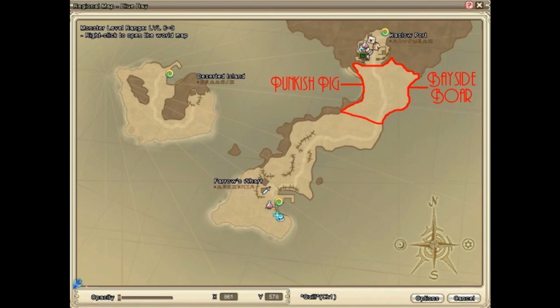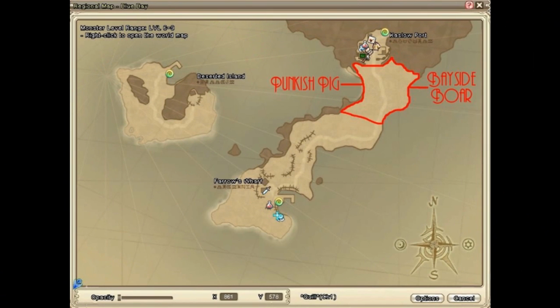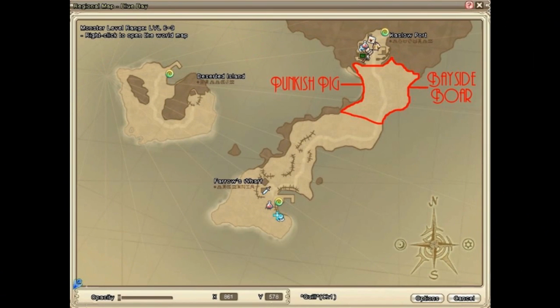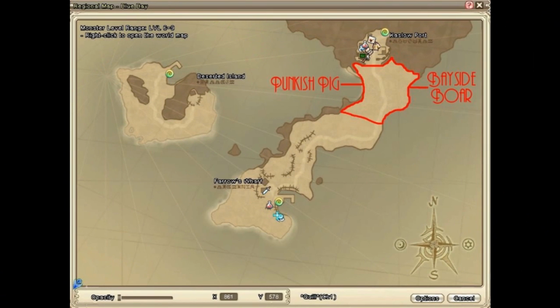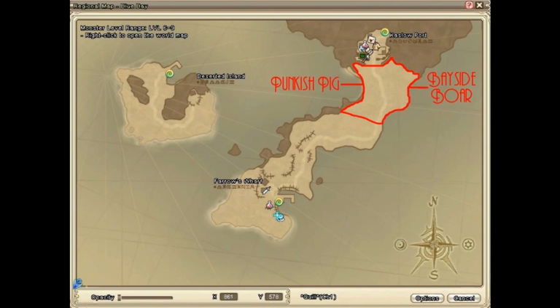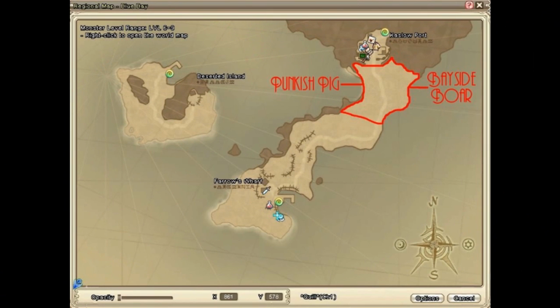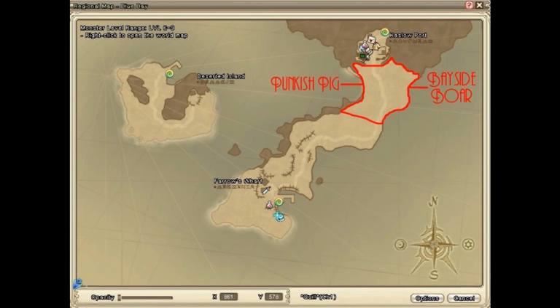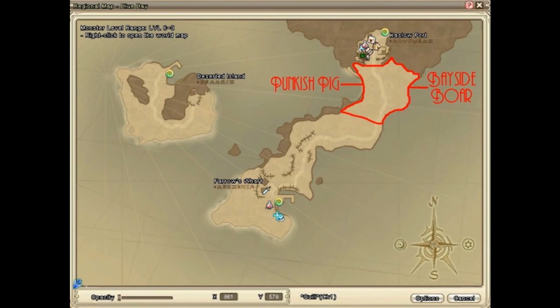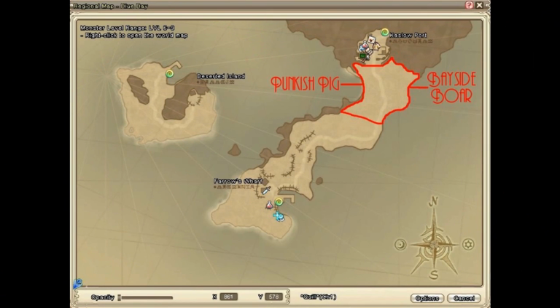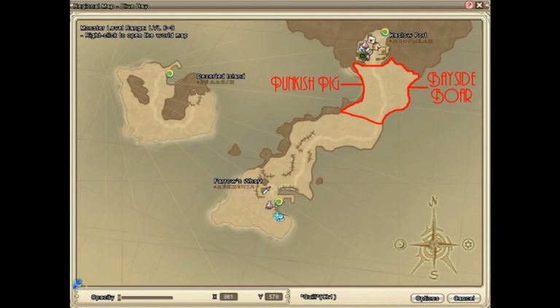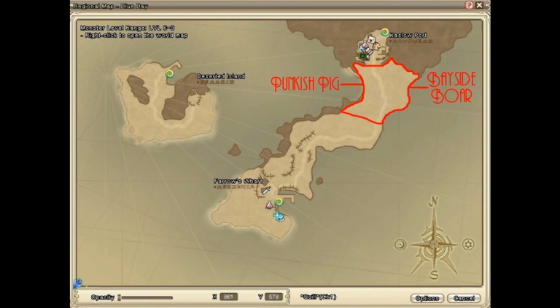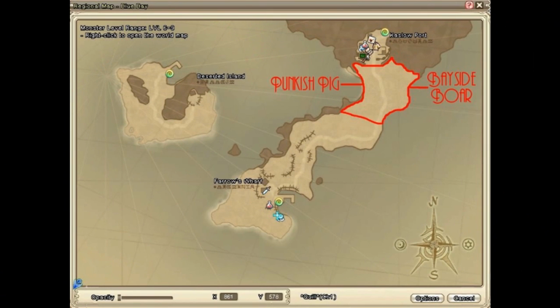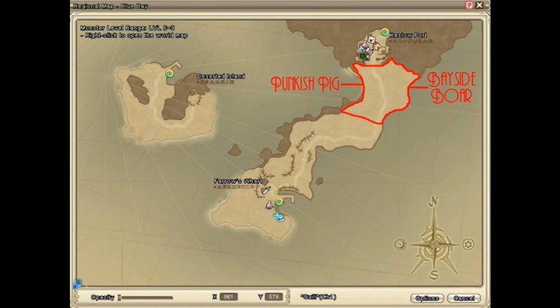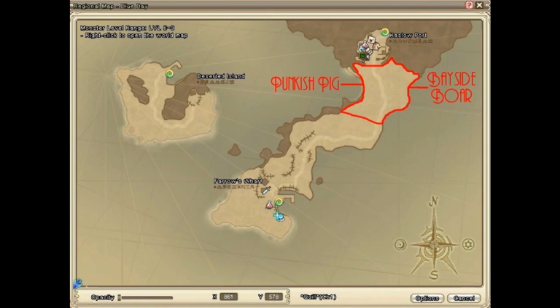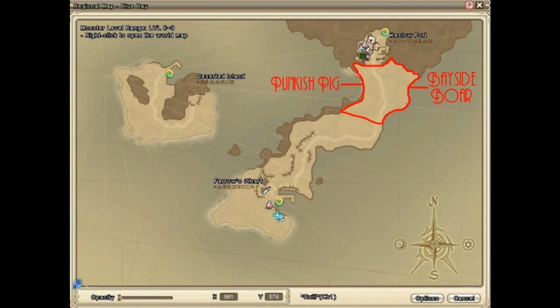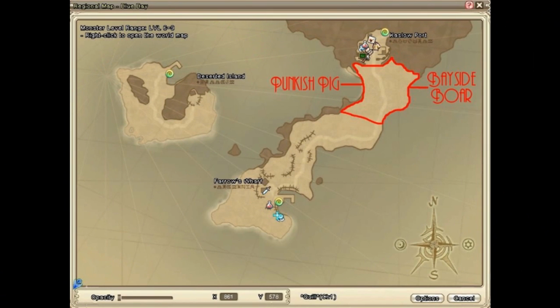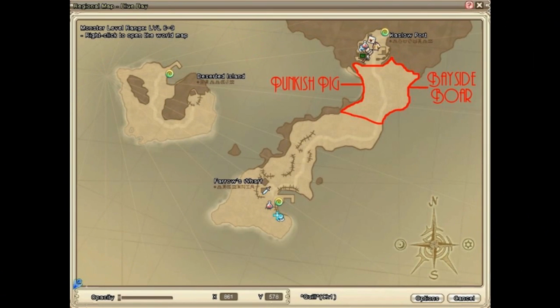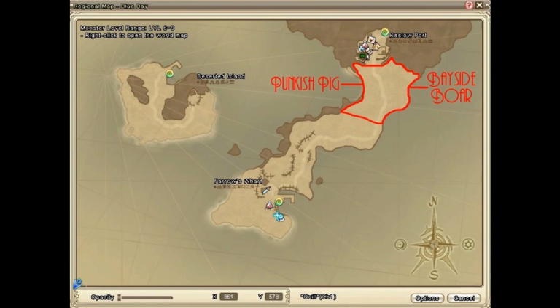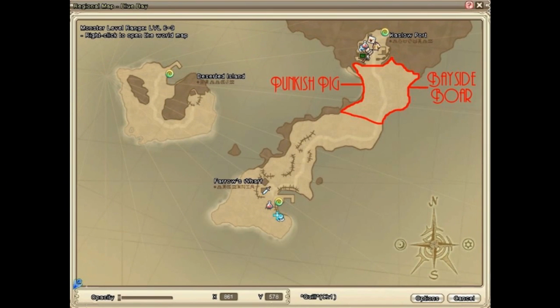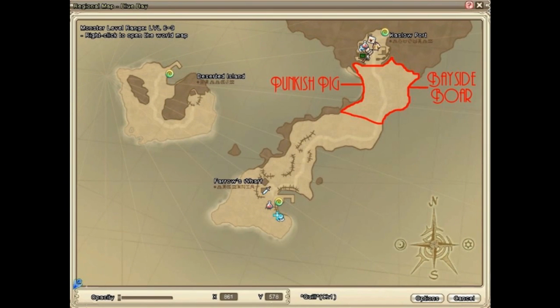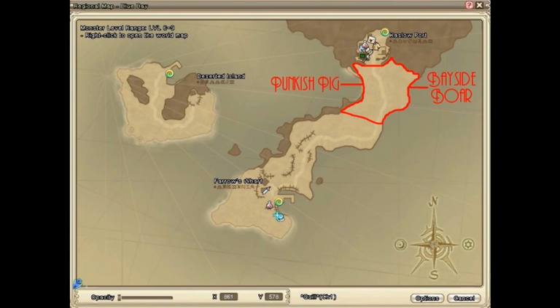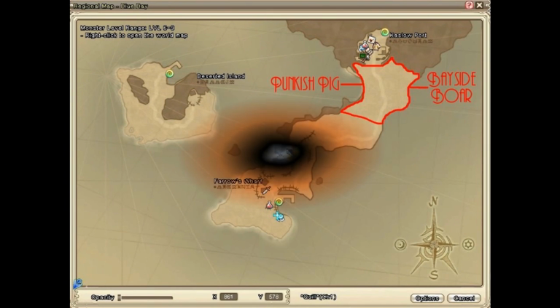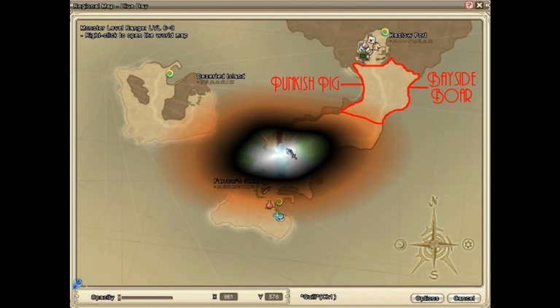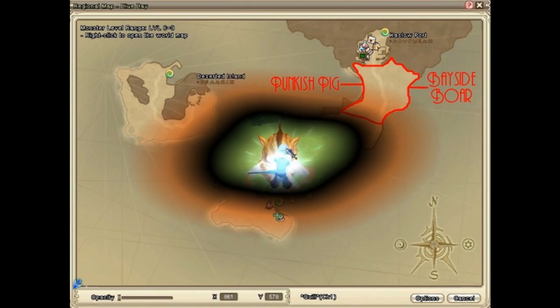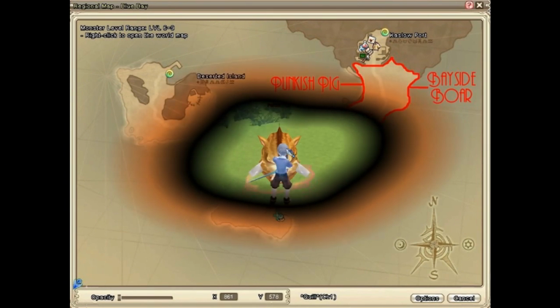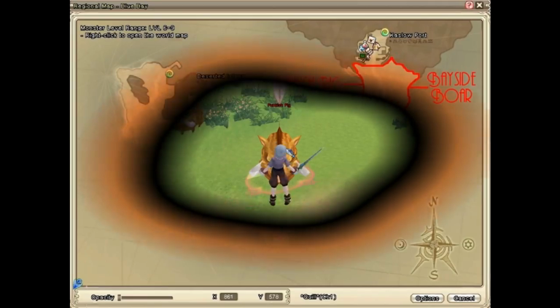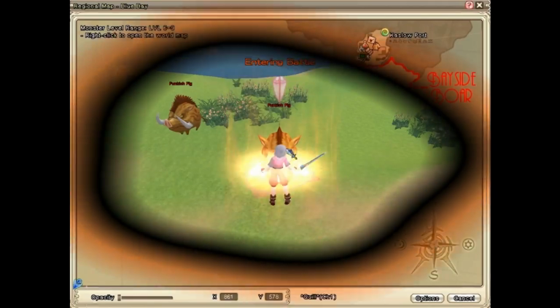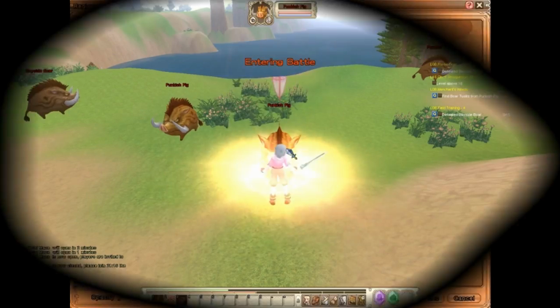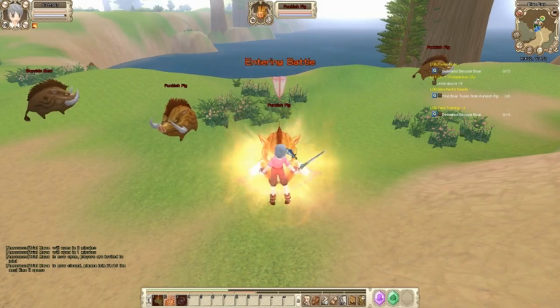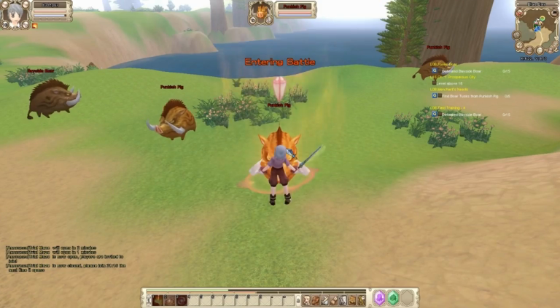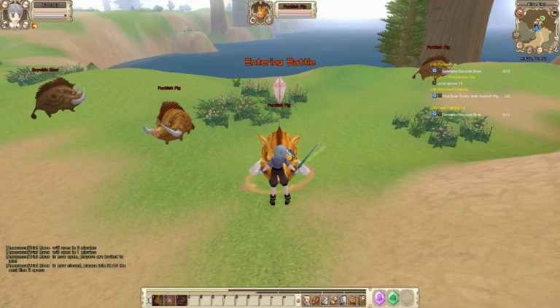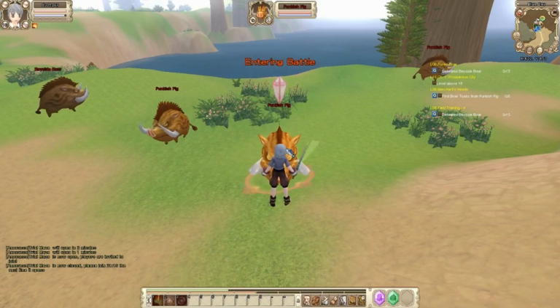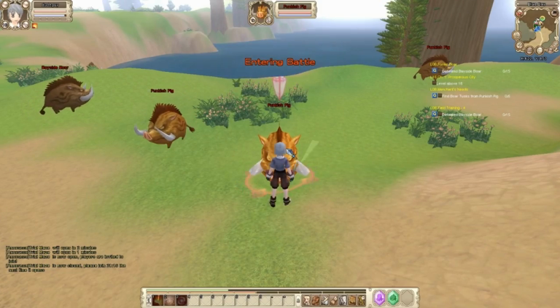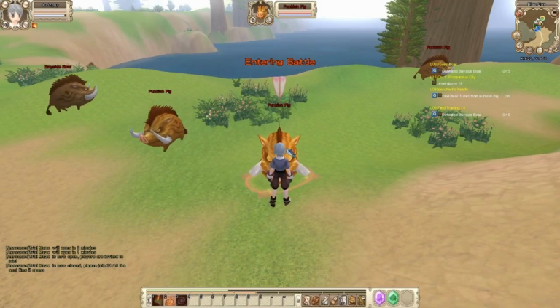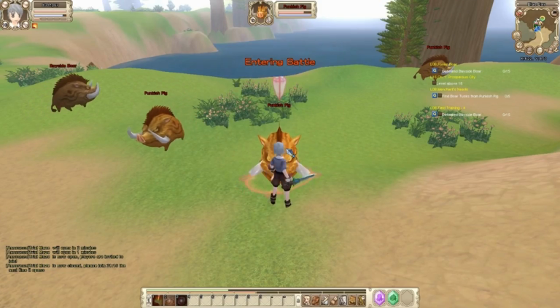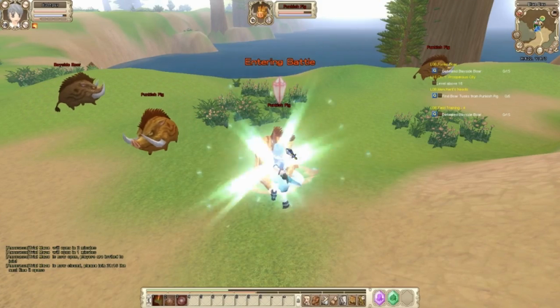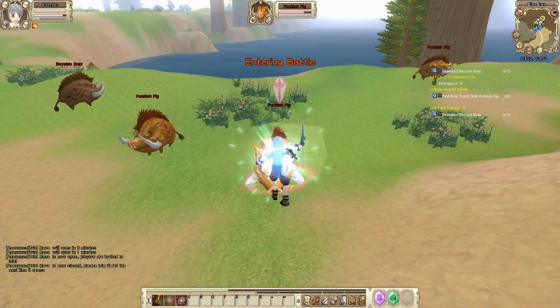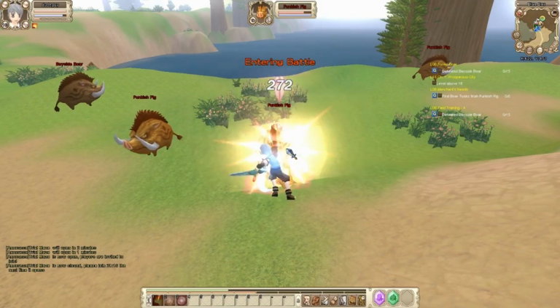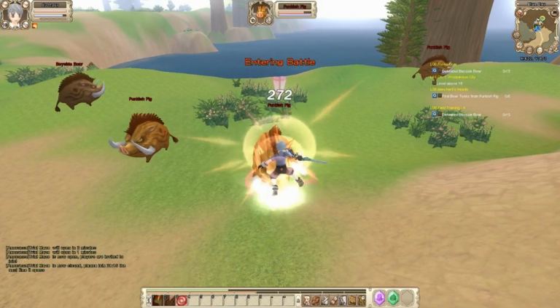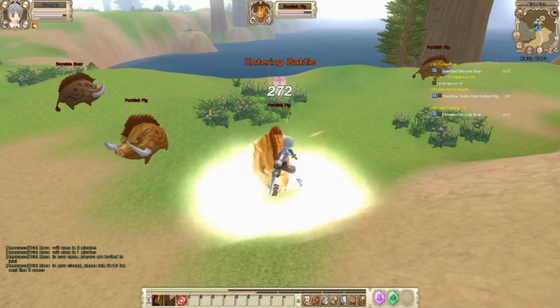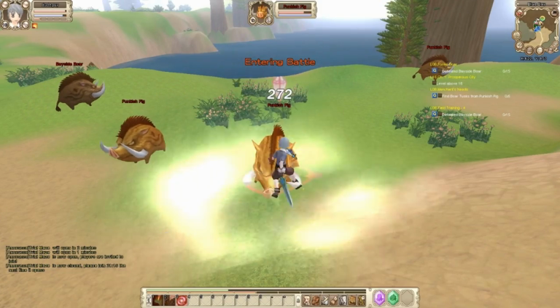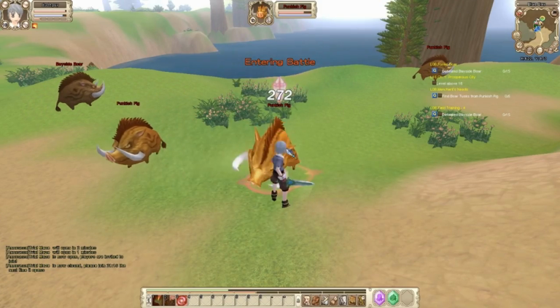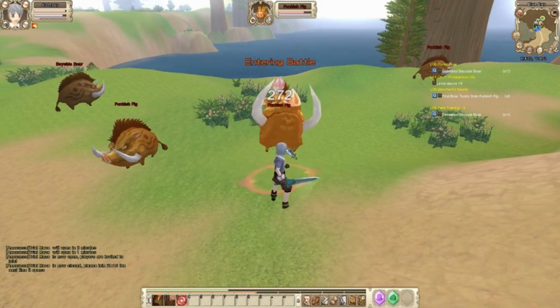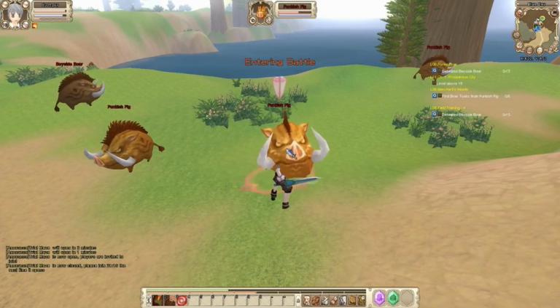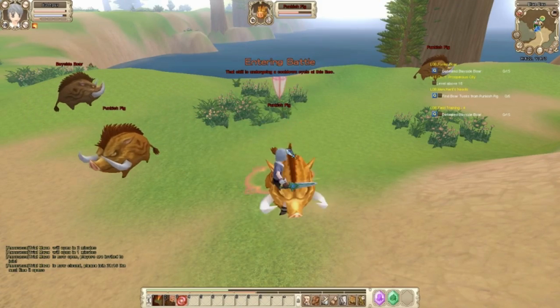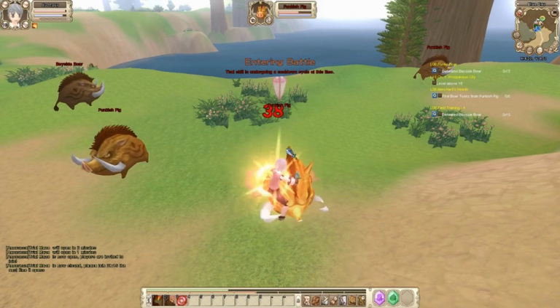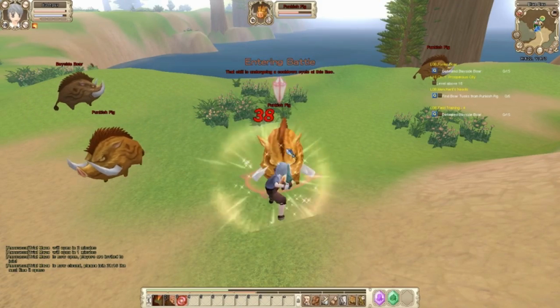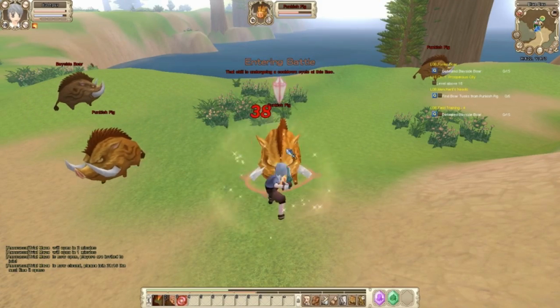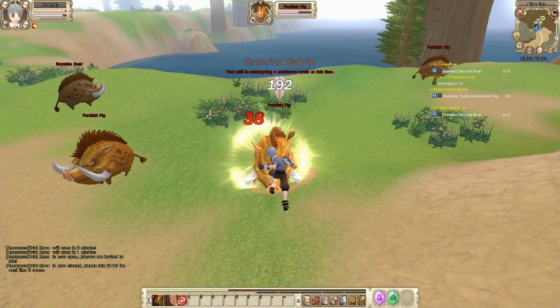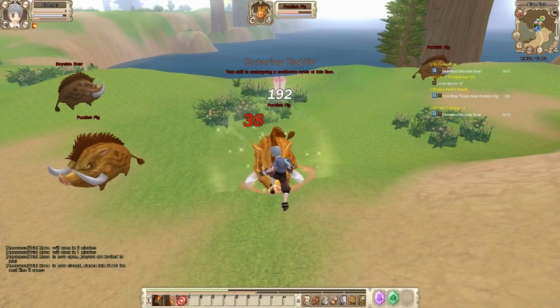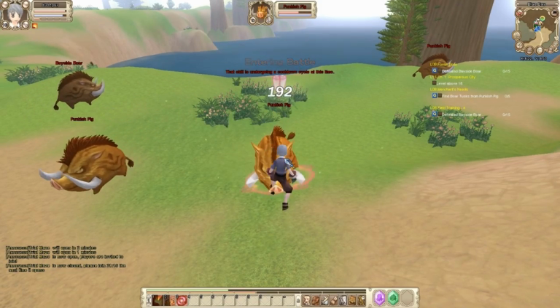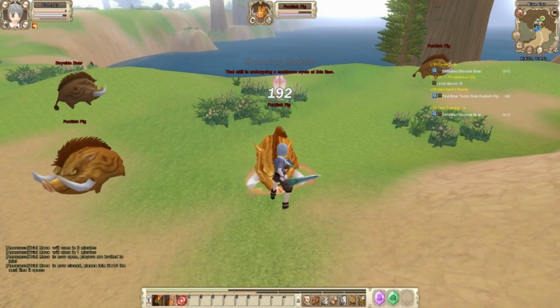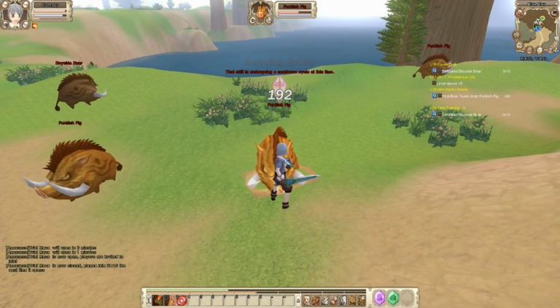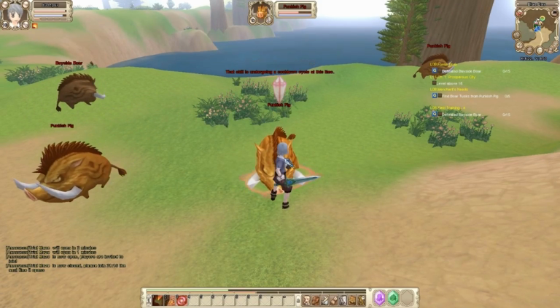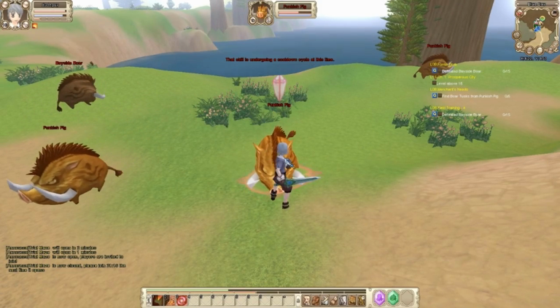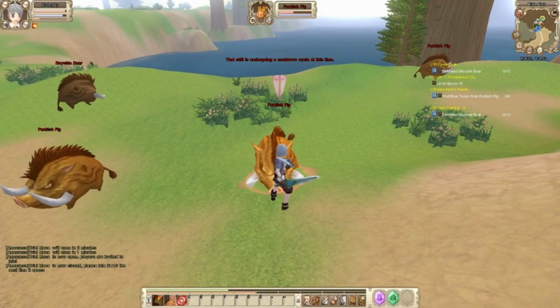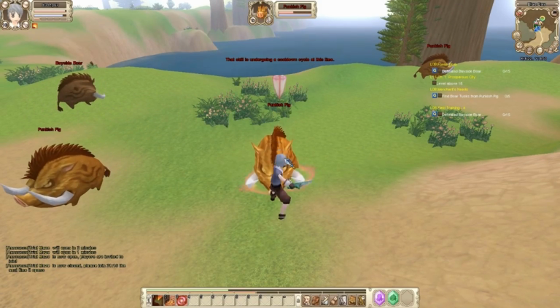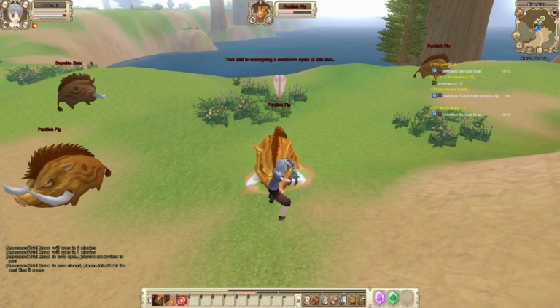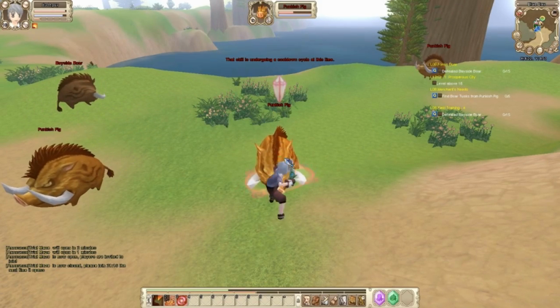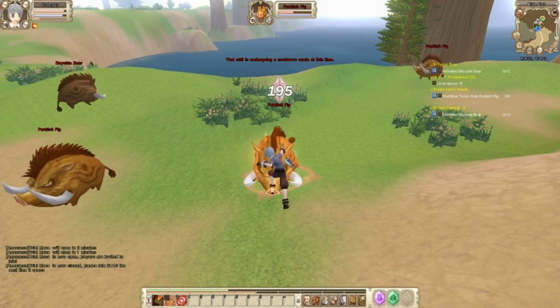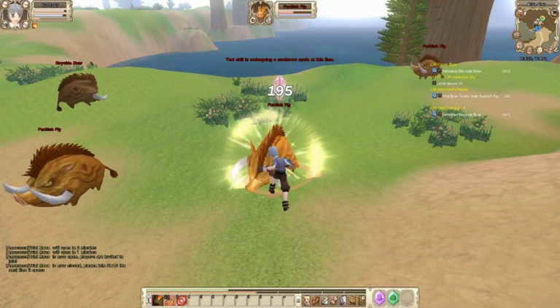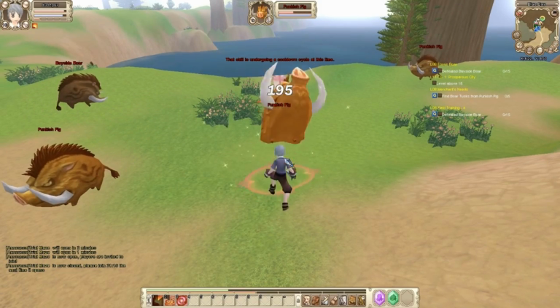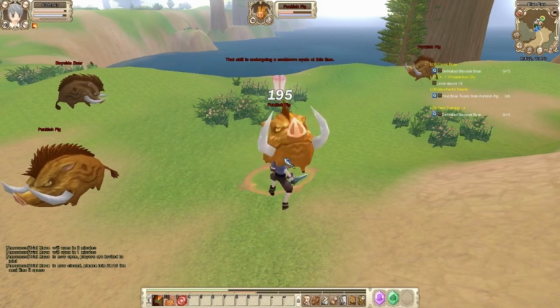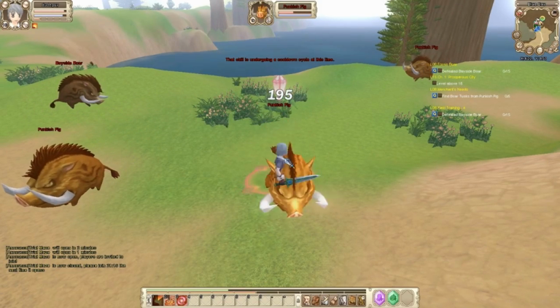This map shows you where the Punkish Pigs and Bayside Boars are. Head over there to collect the items and kill as many as you need to complete the quests.